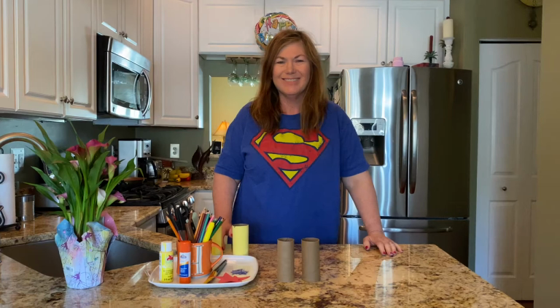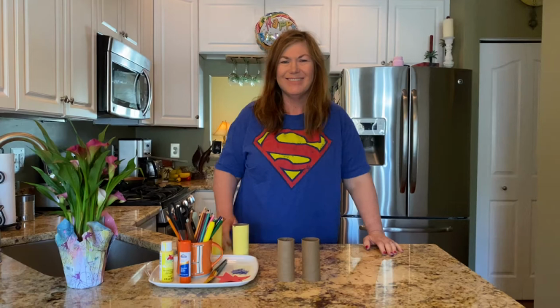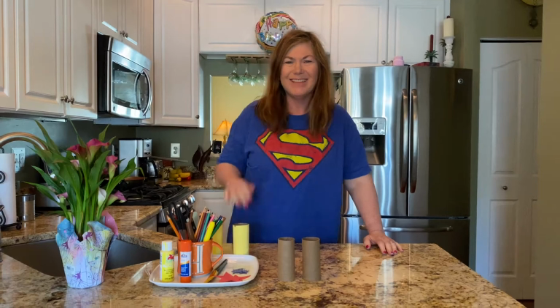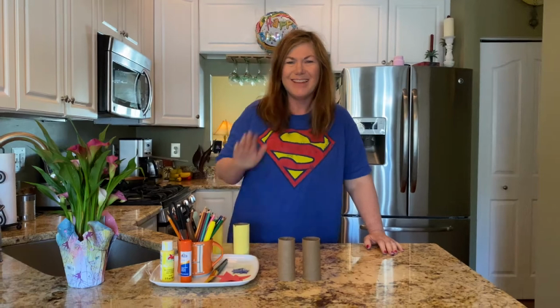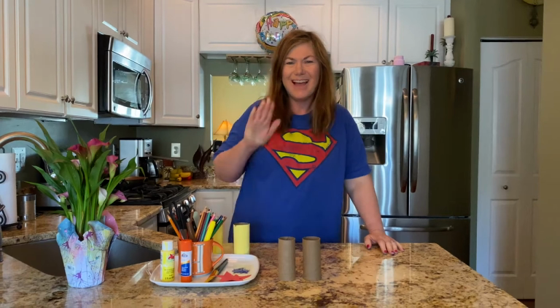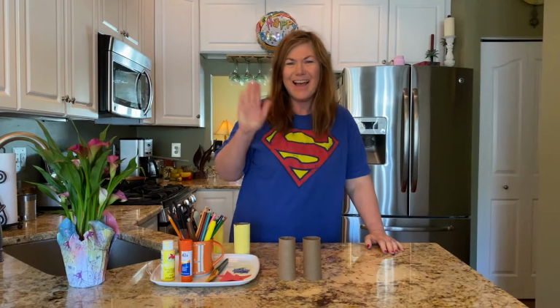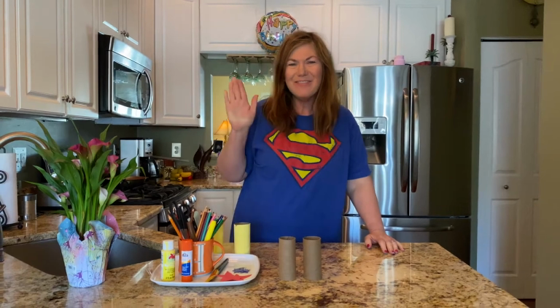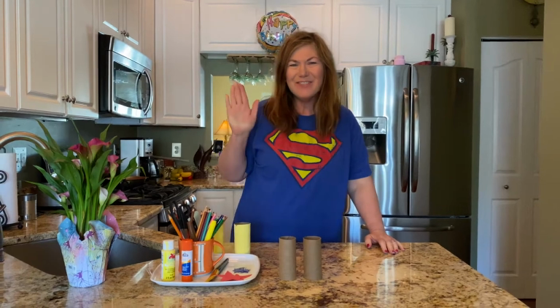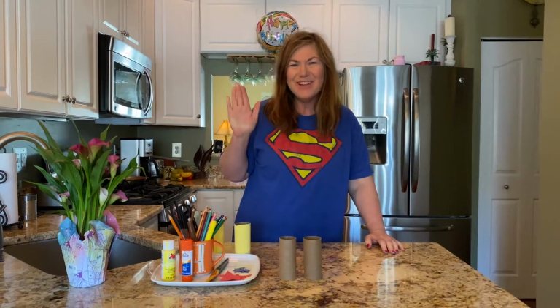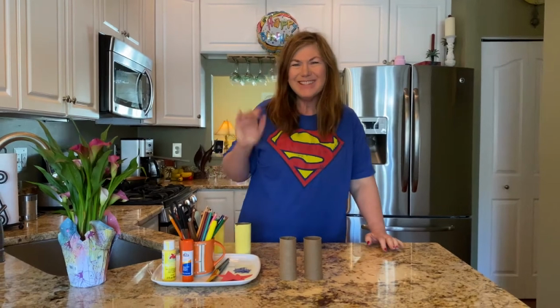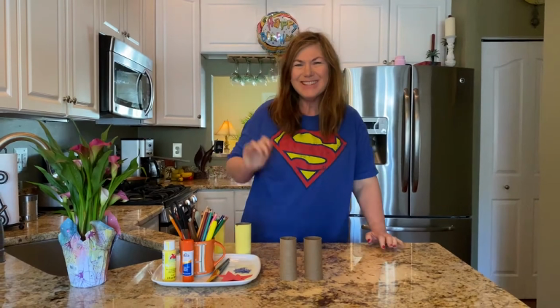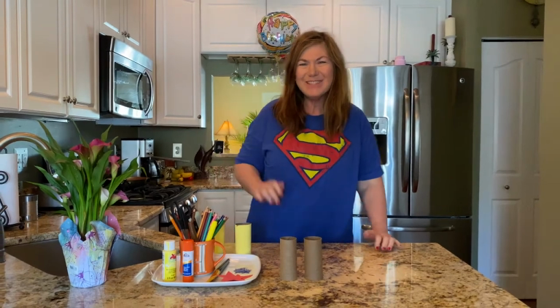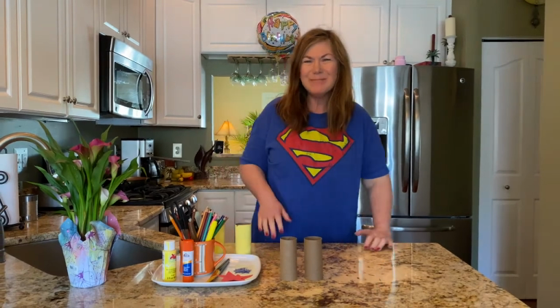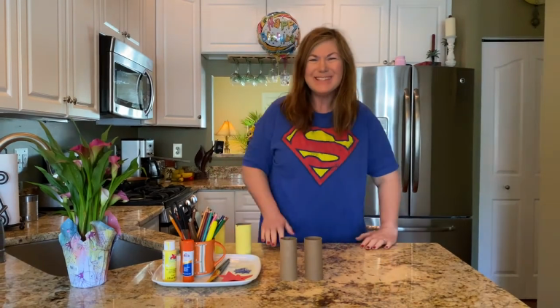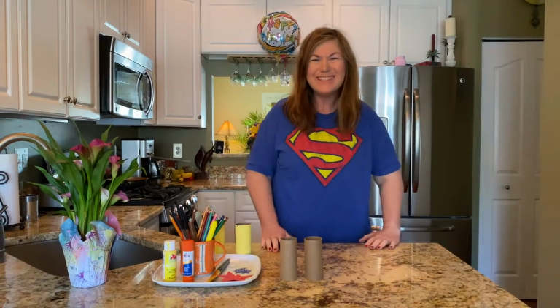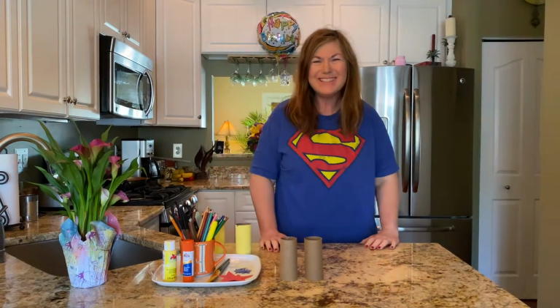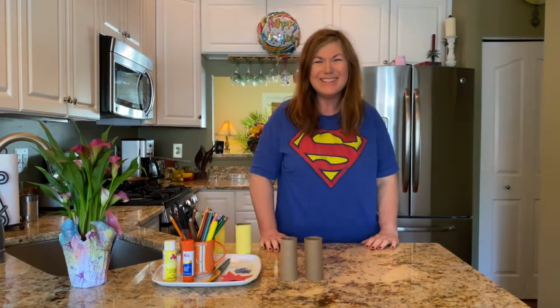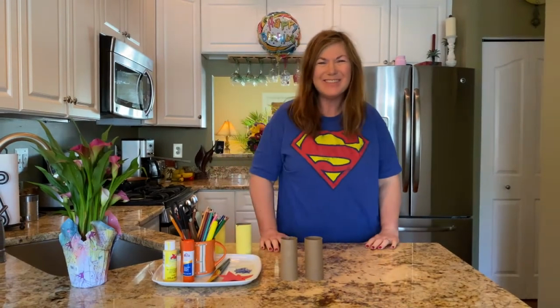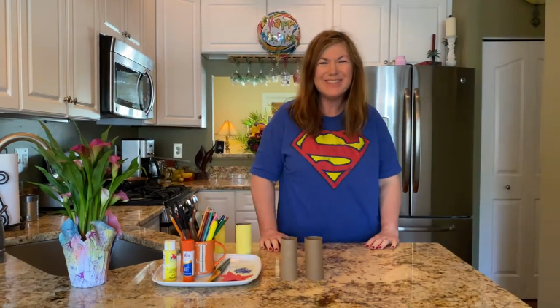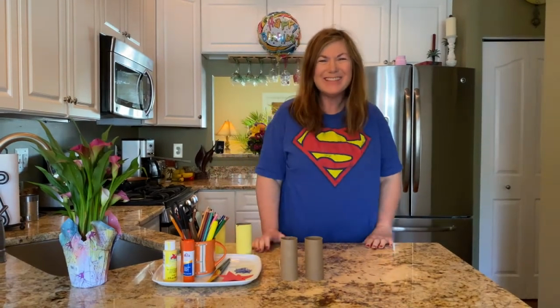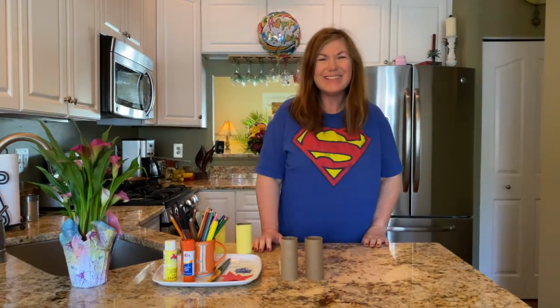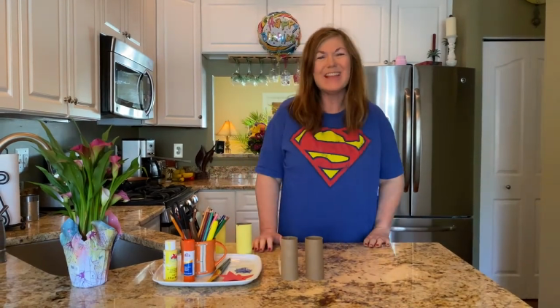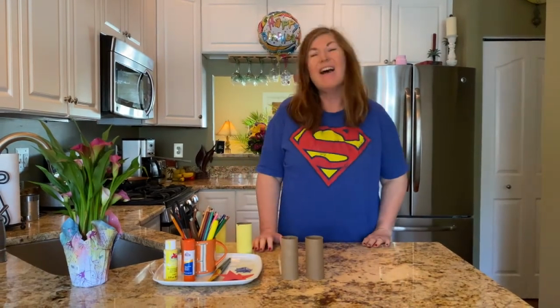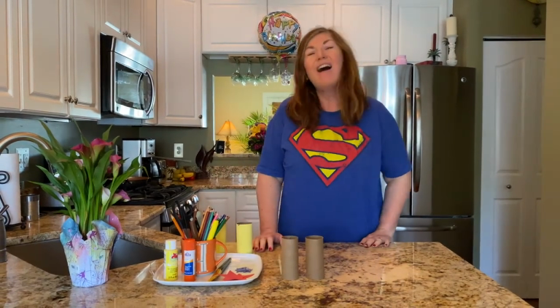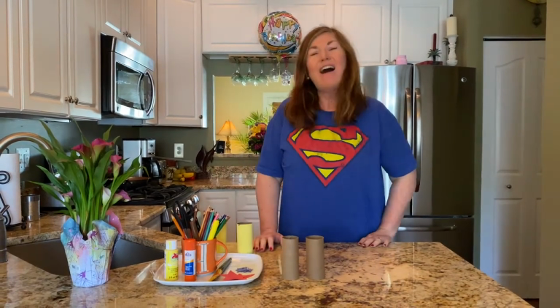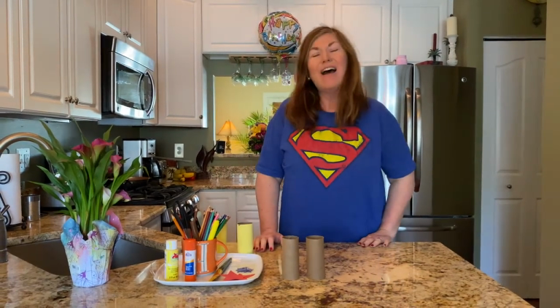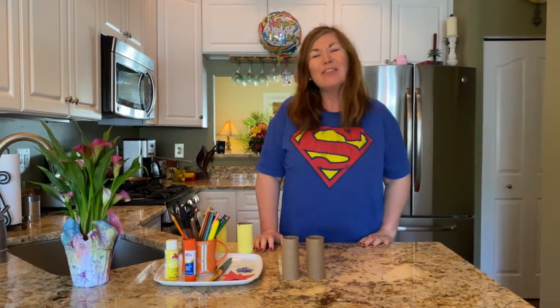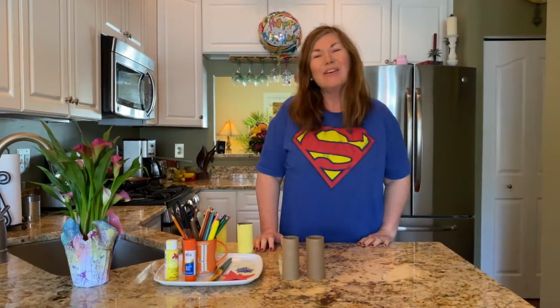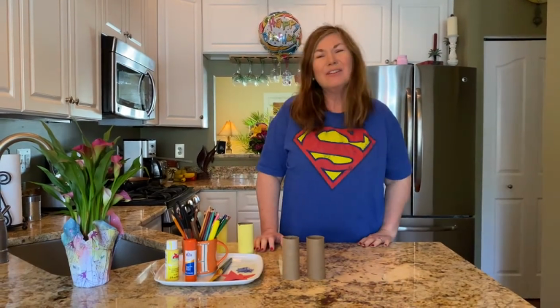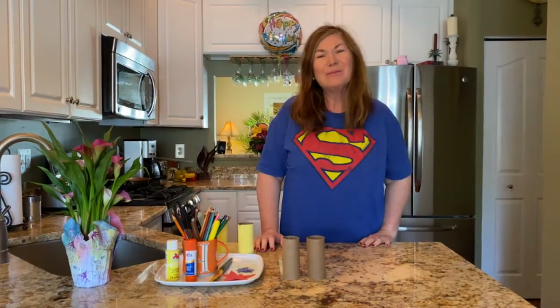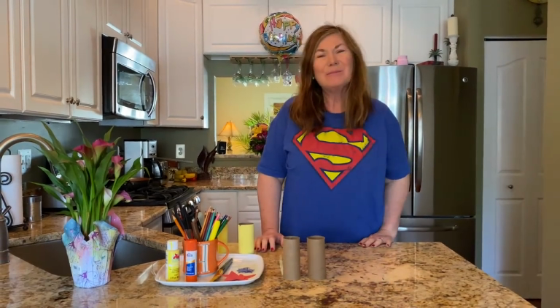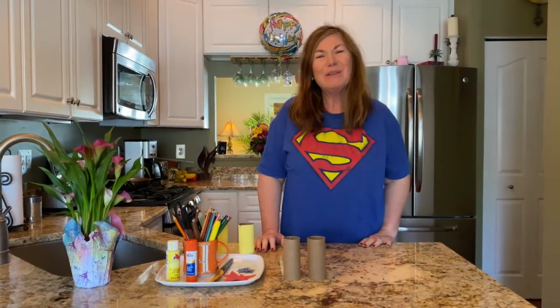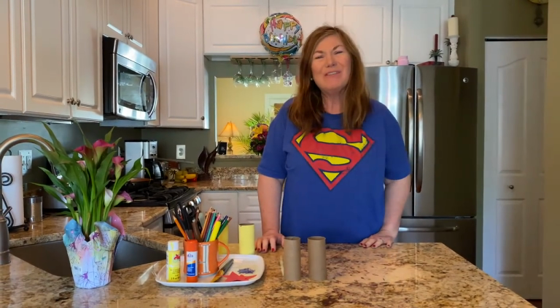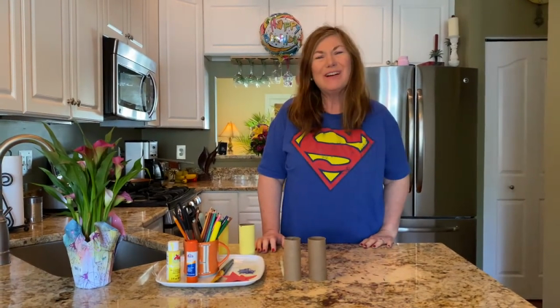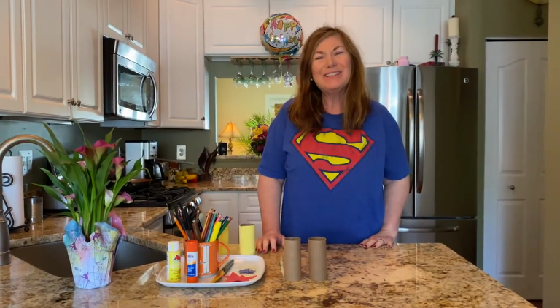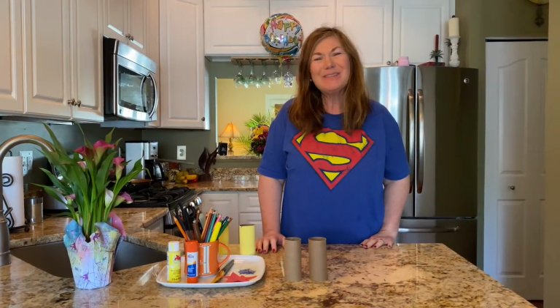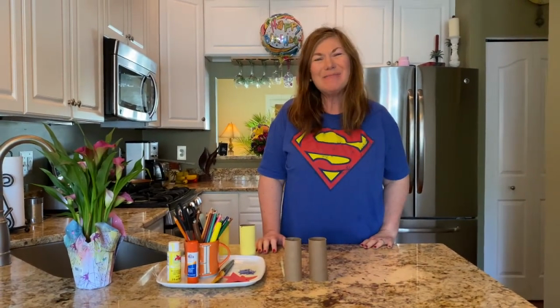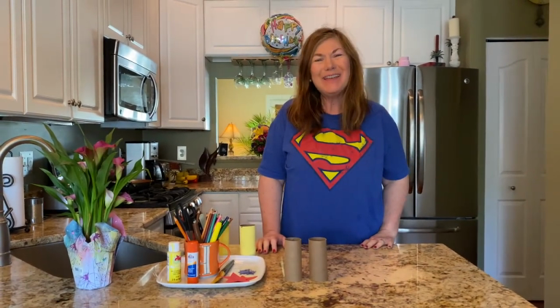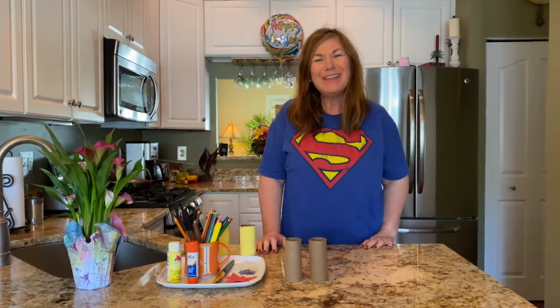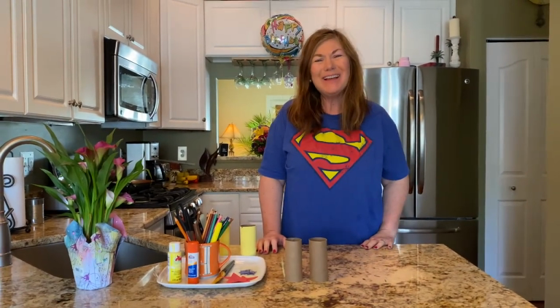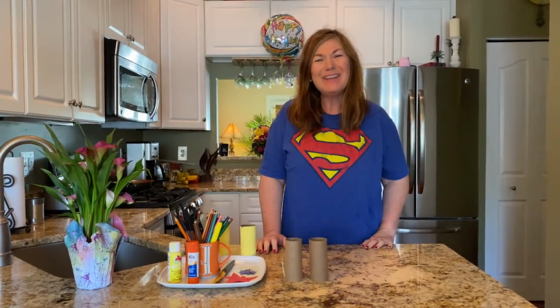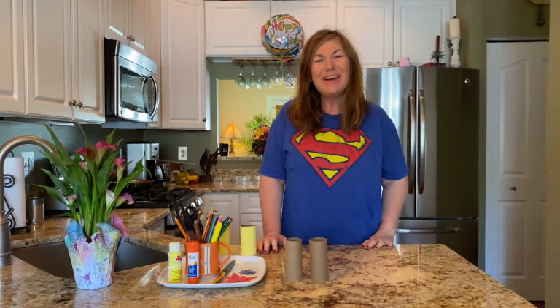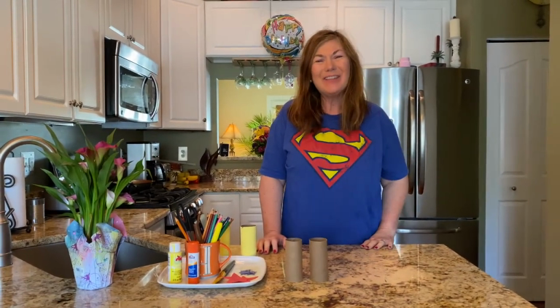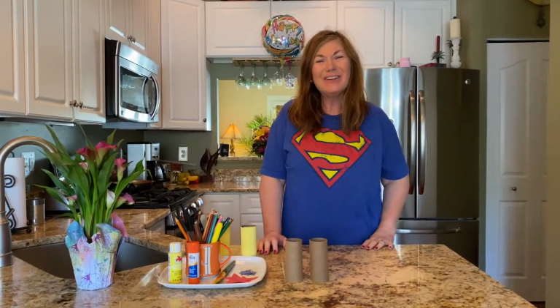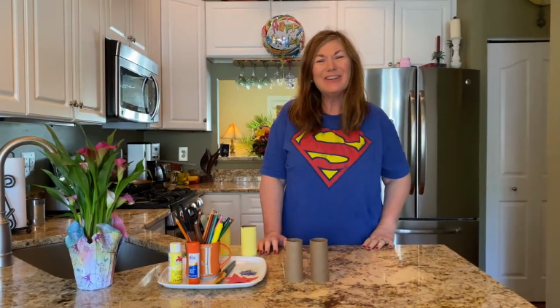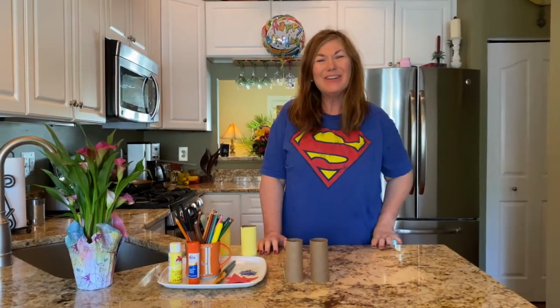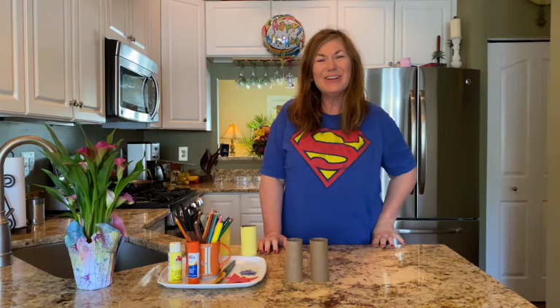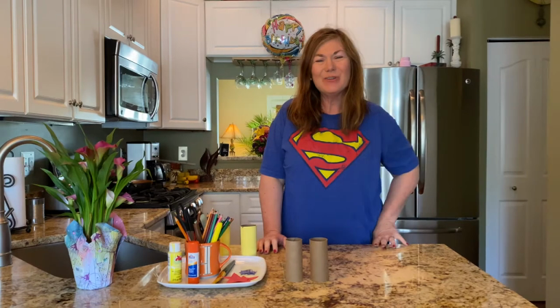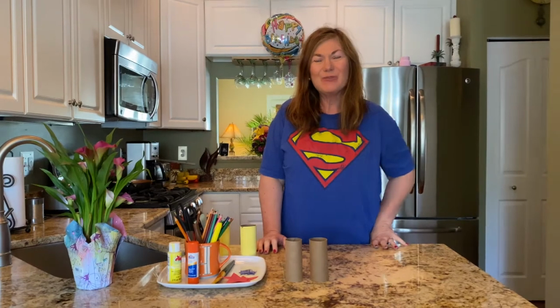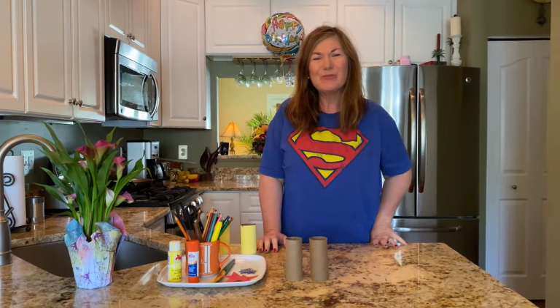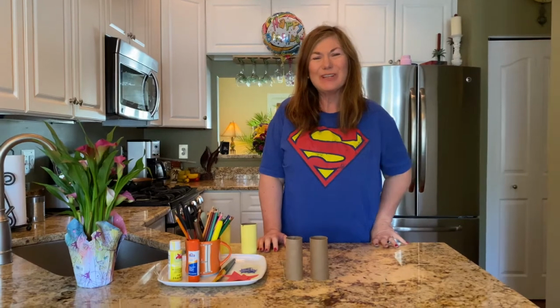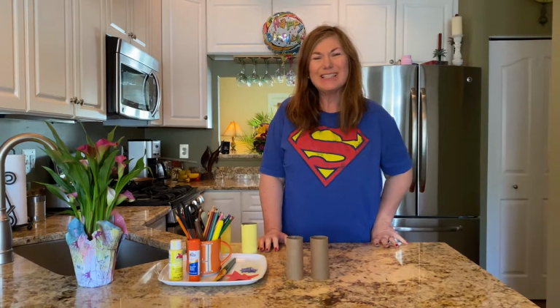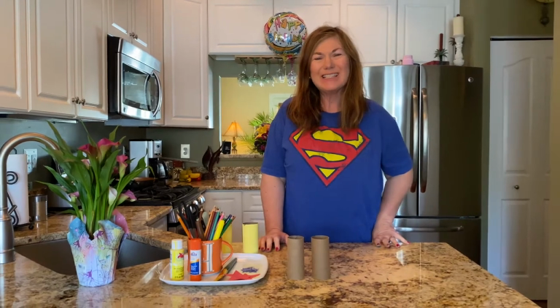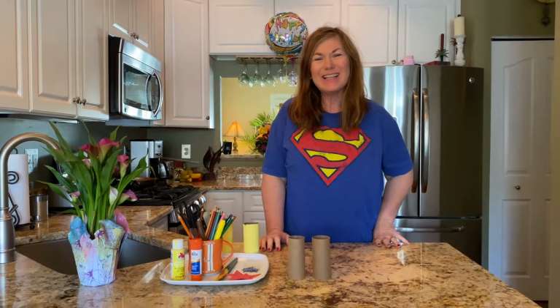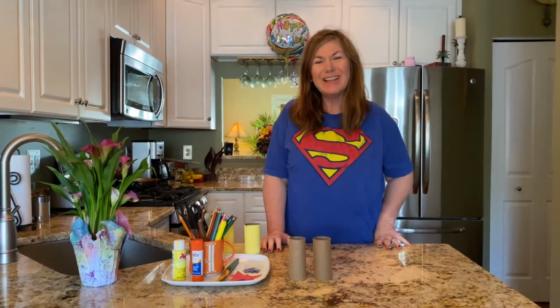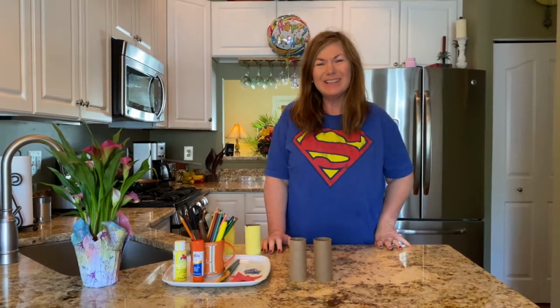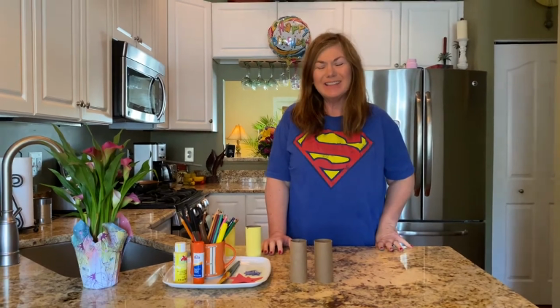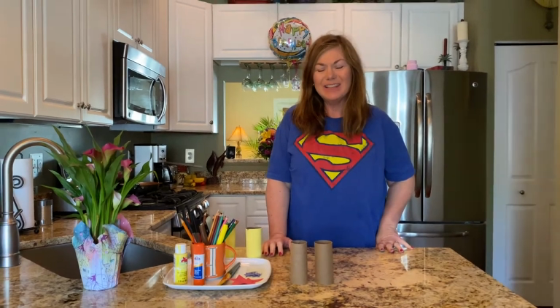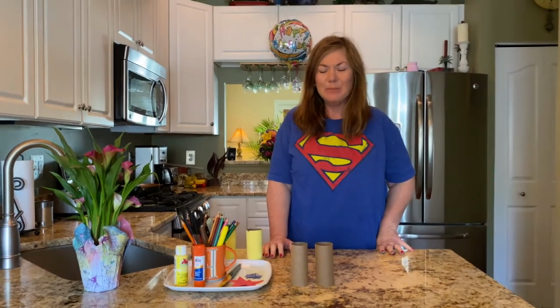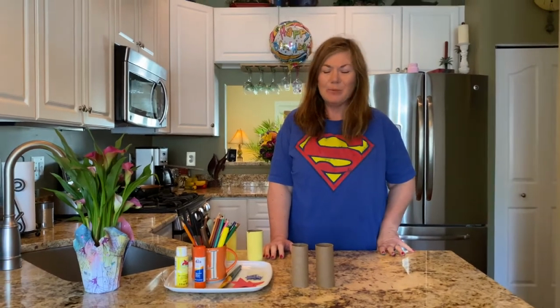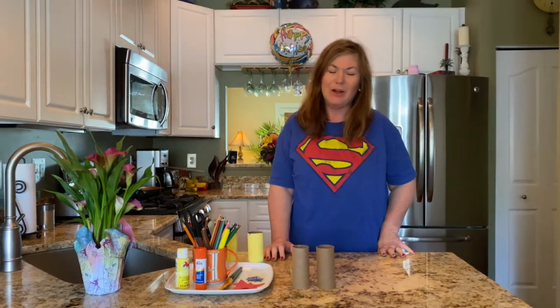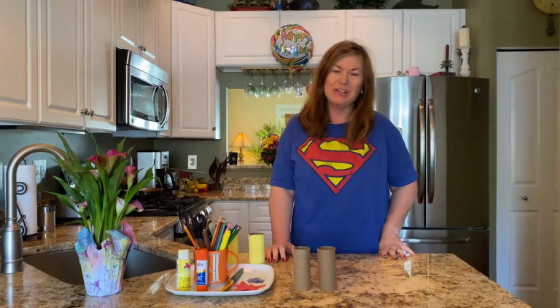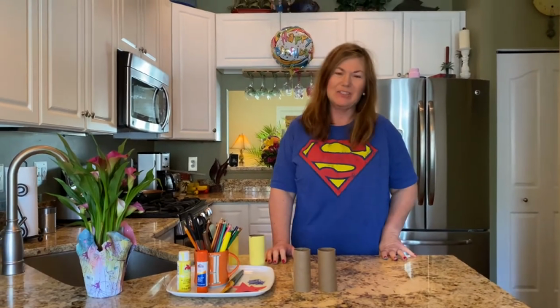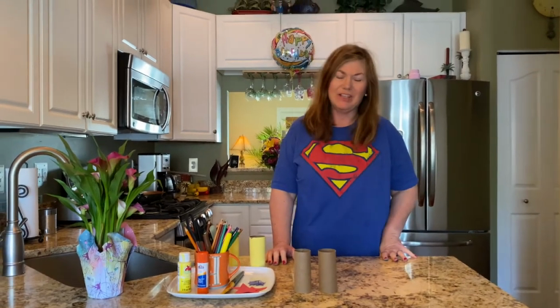Hi friends, it's Mrs. Stevens. I thought it would be fun to make another recycling project.